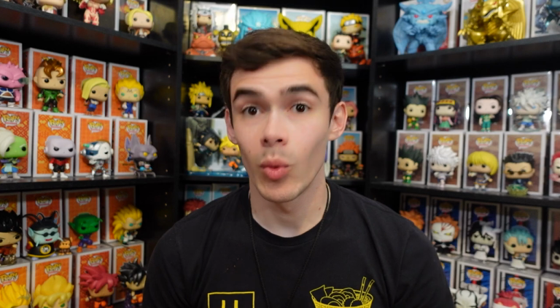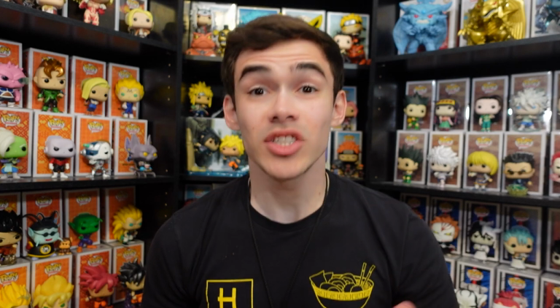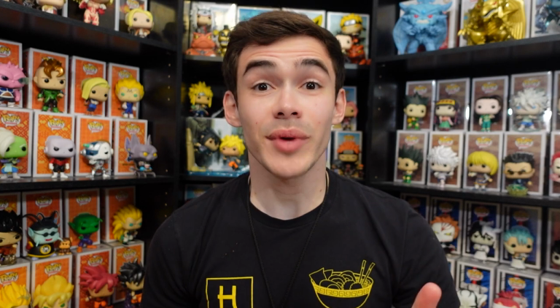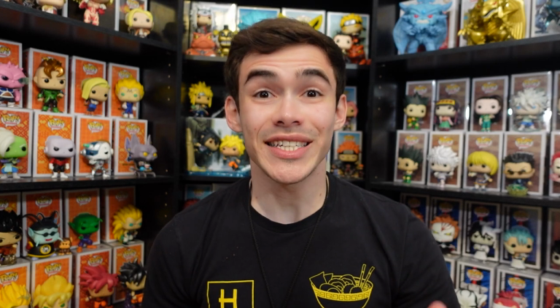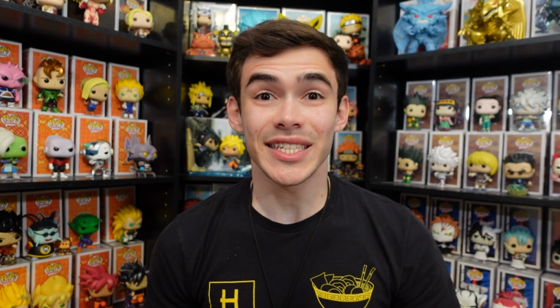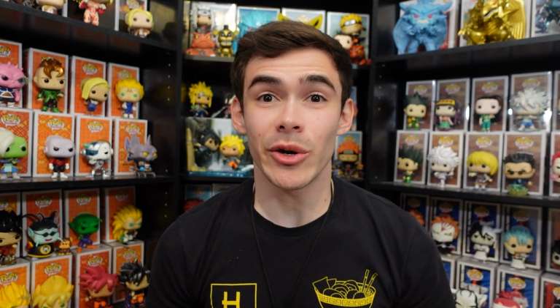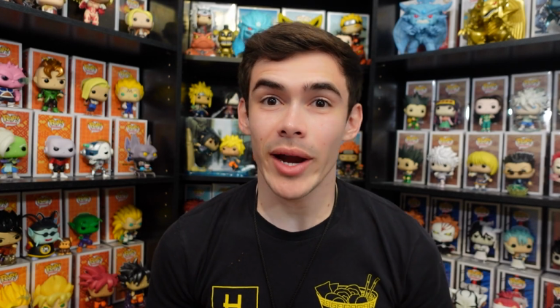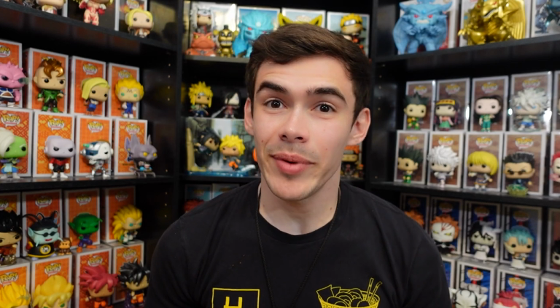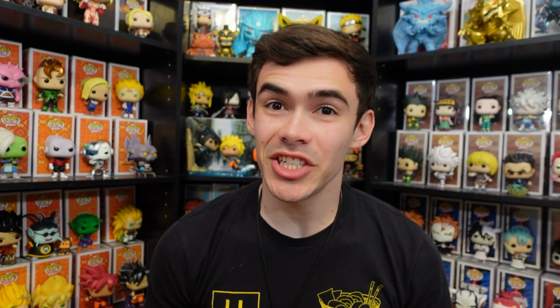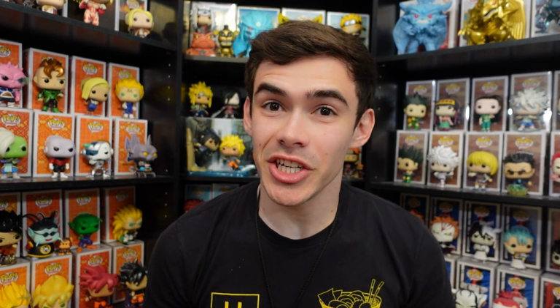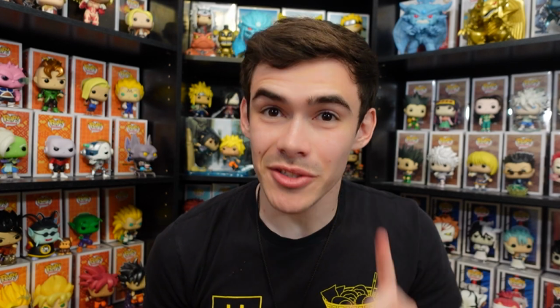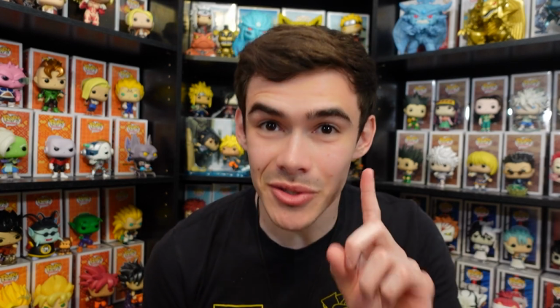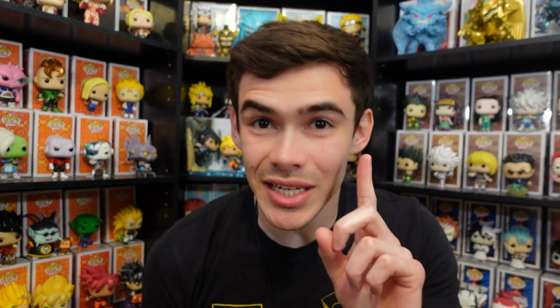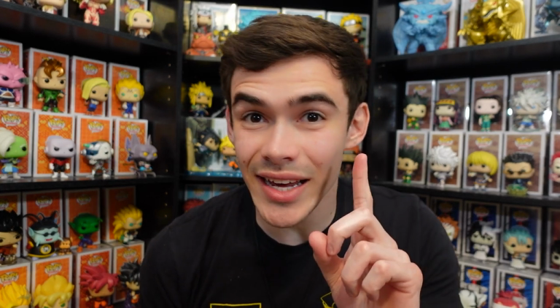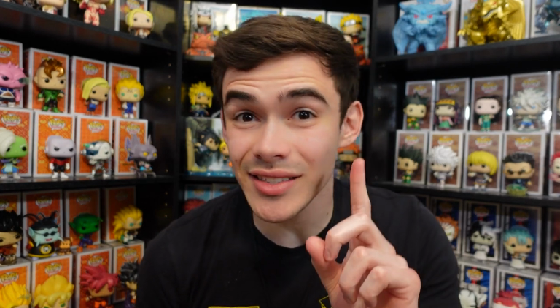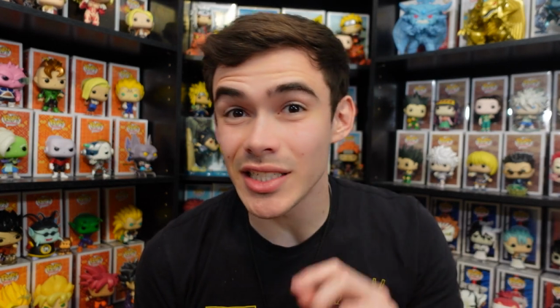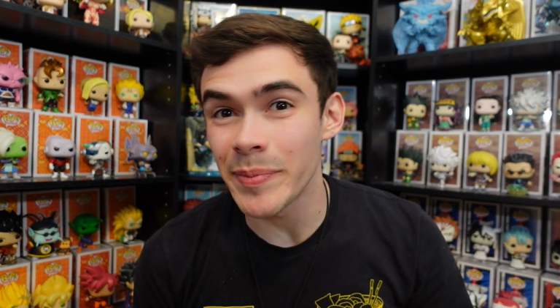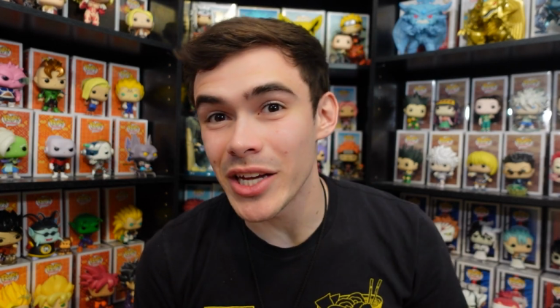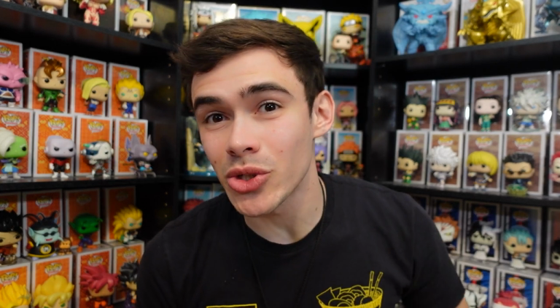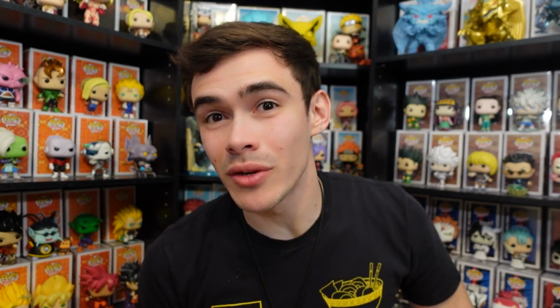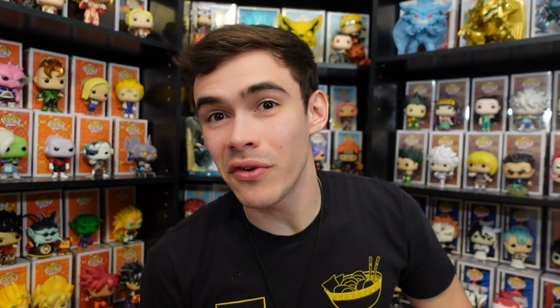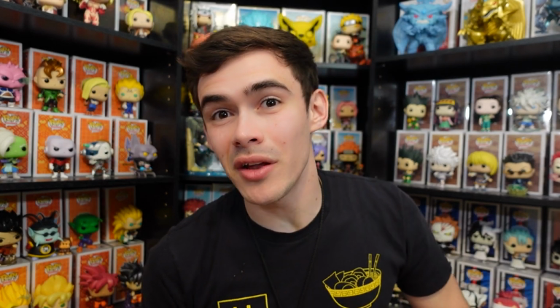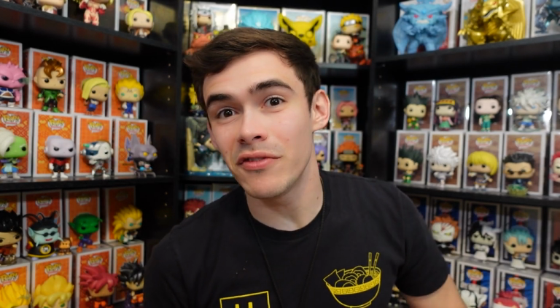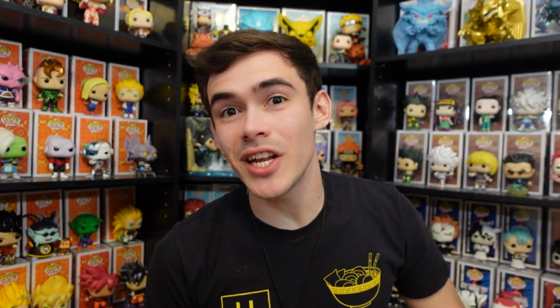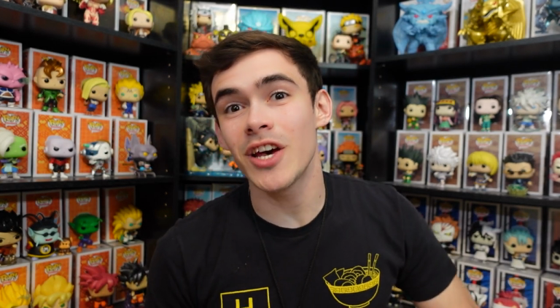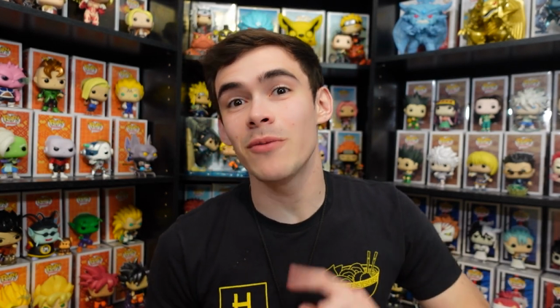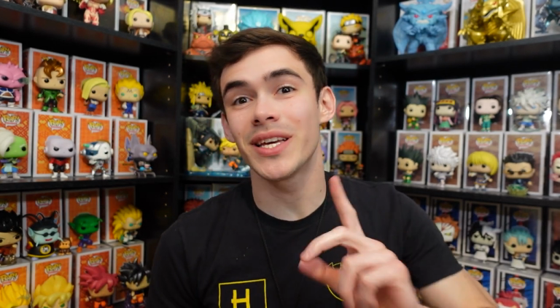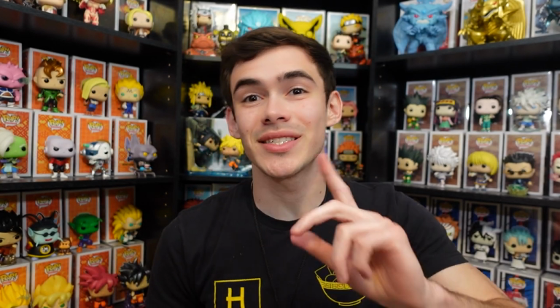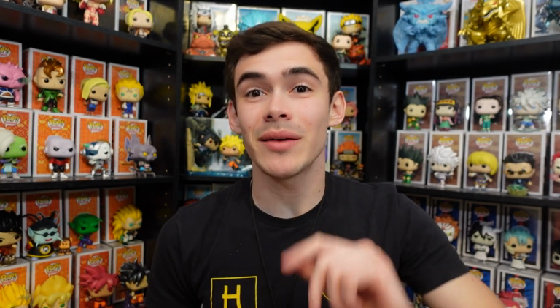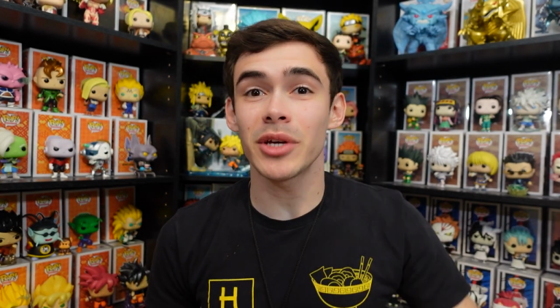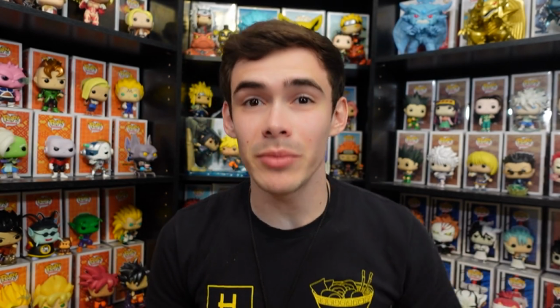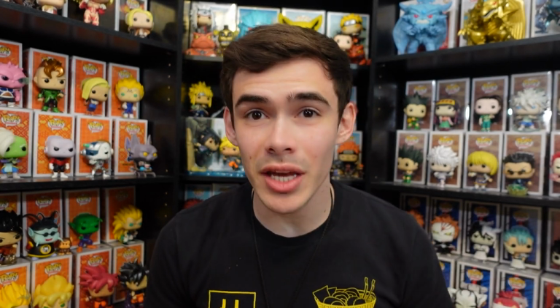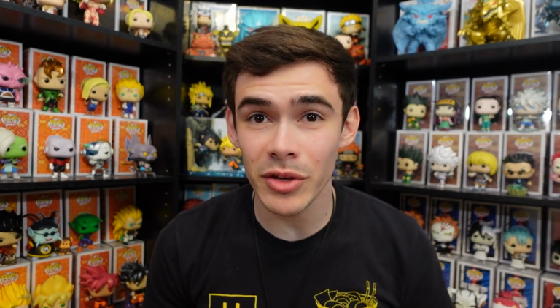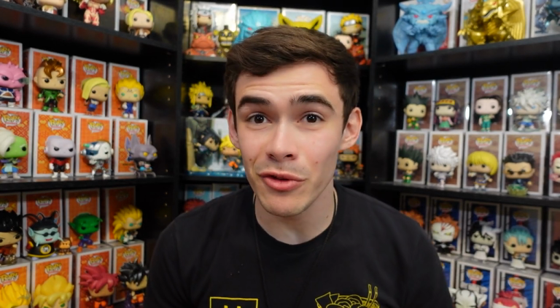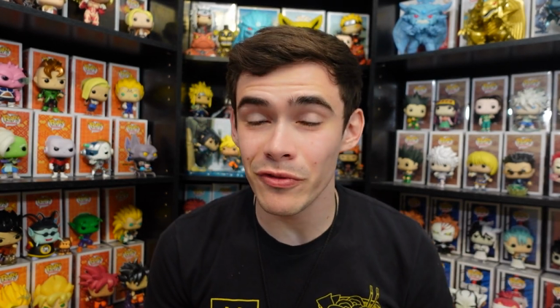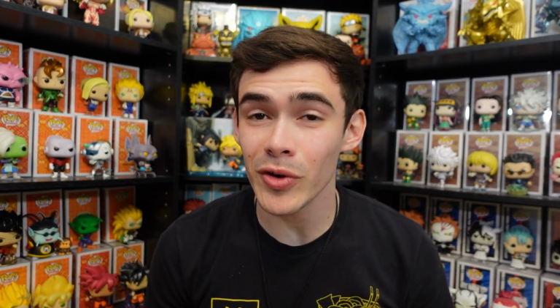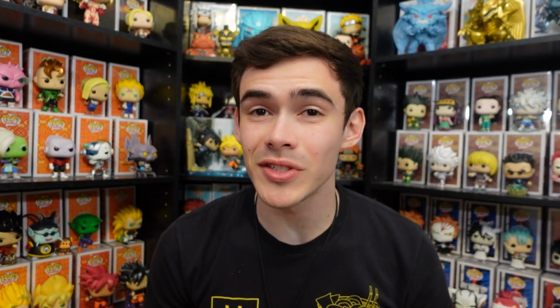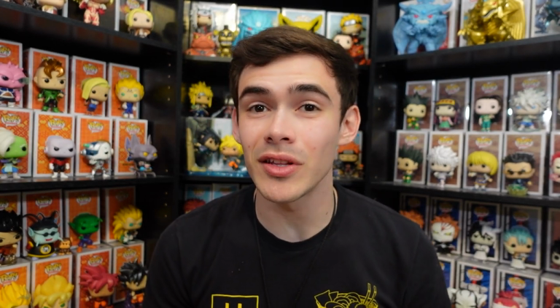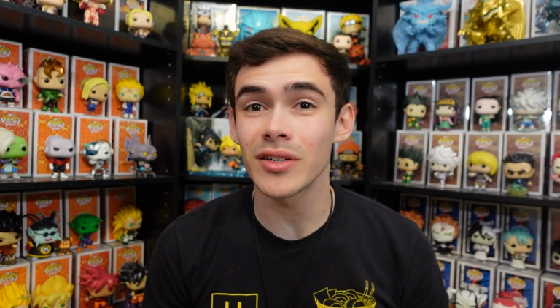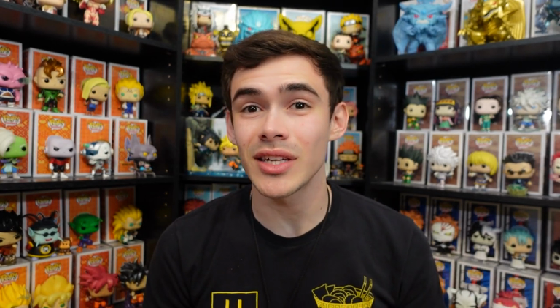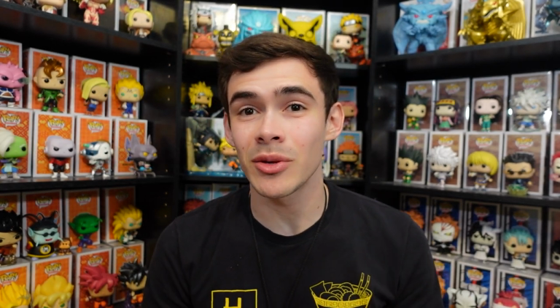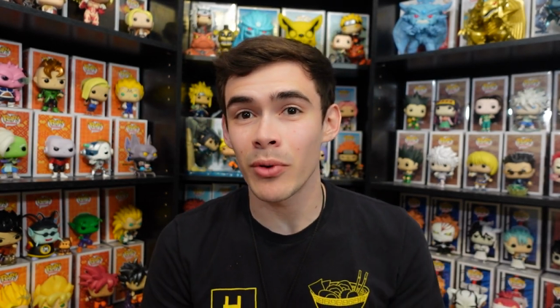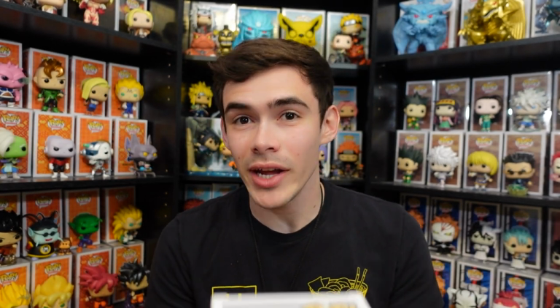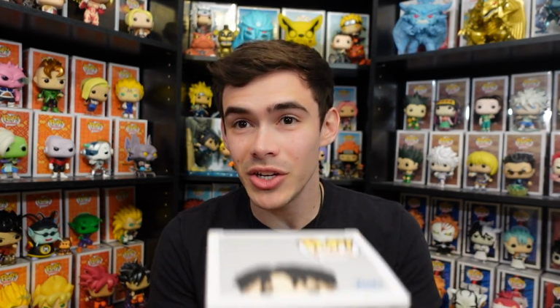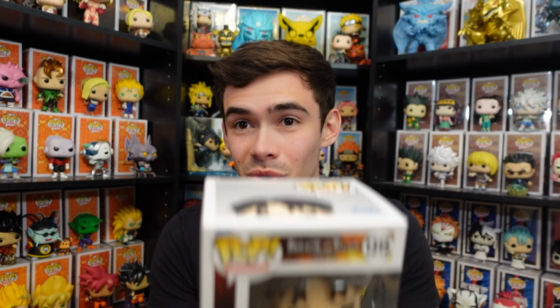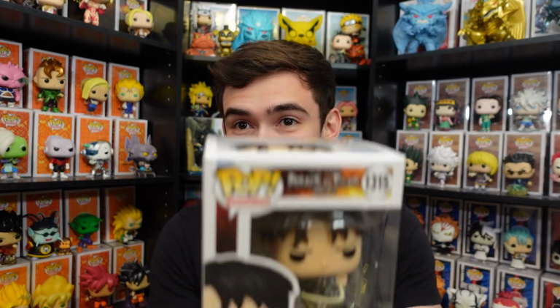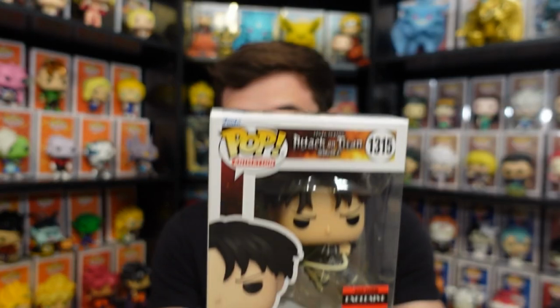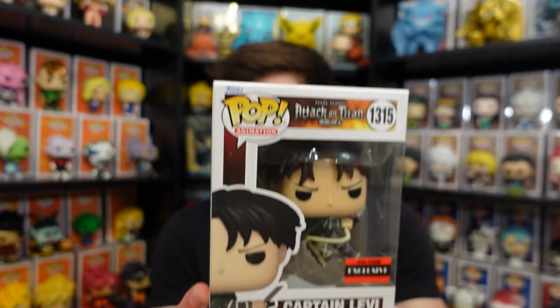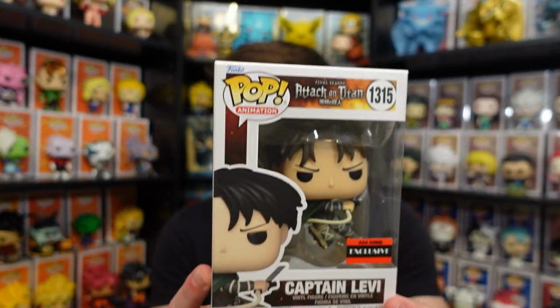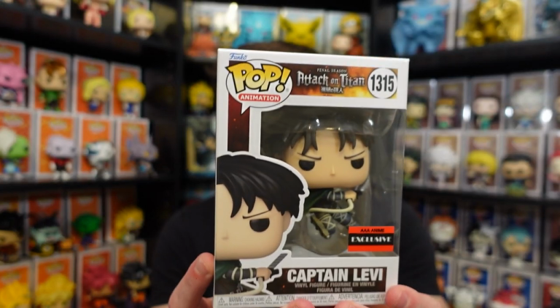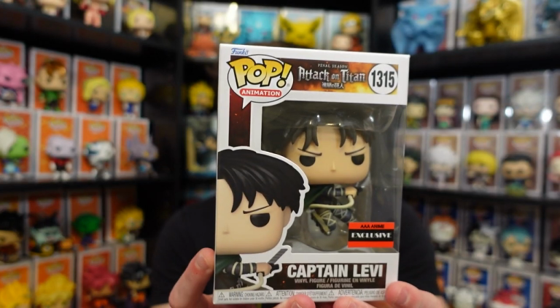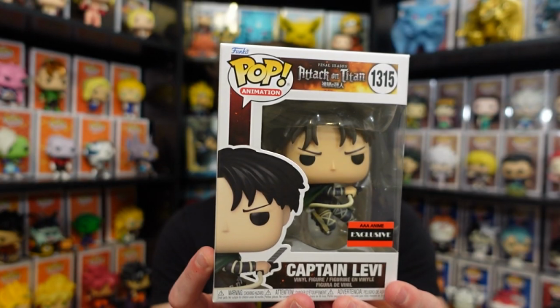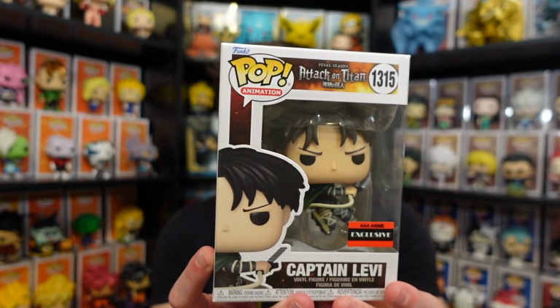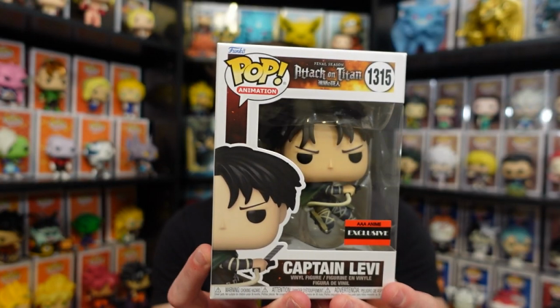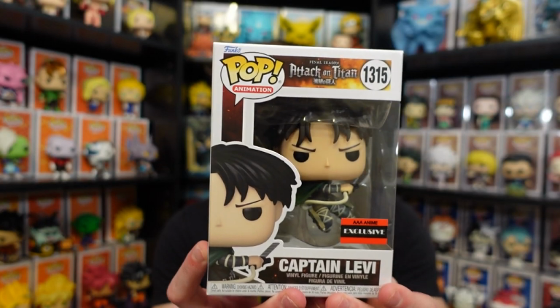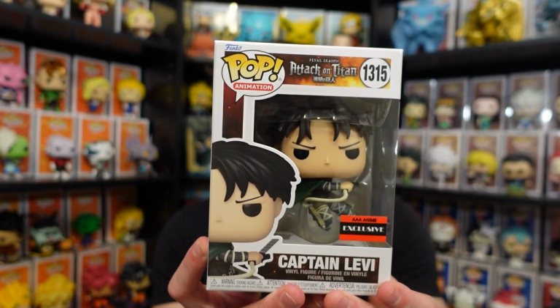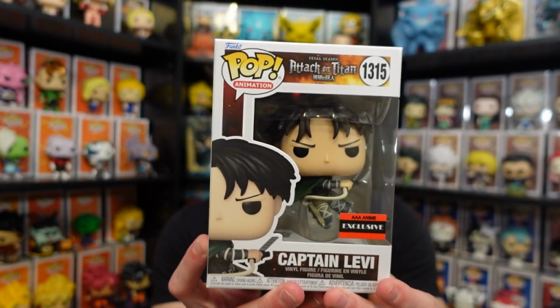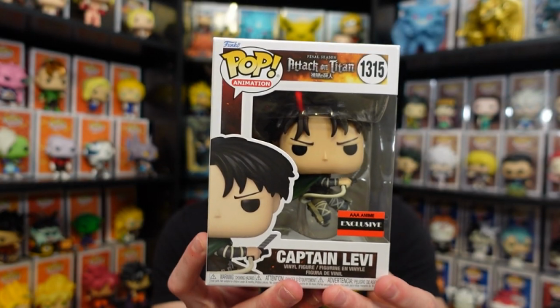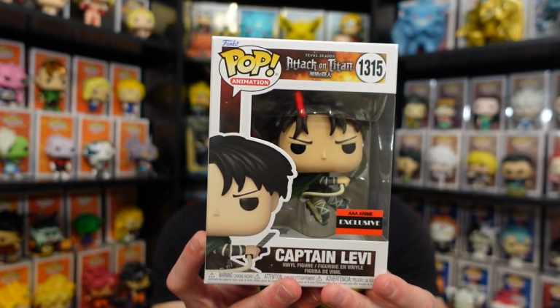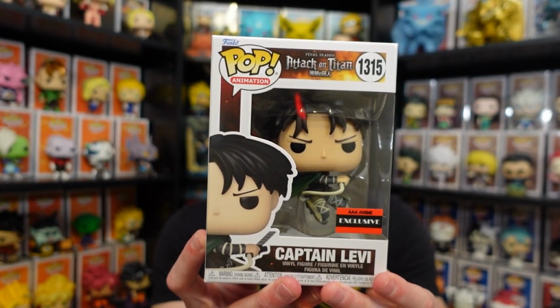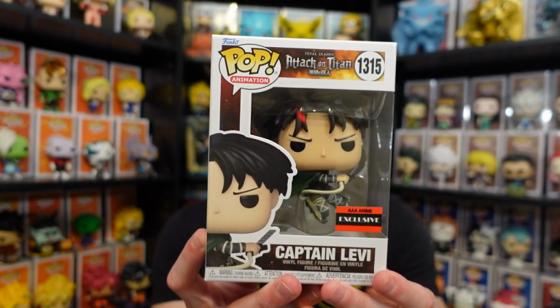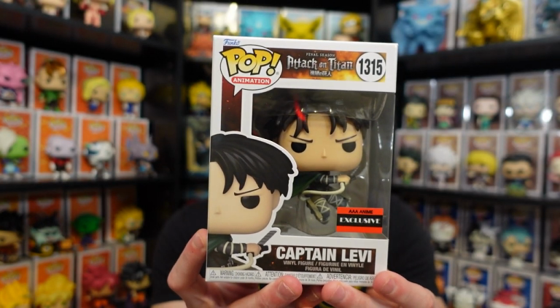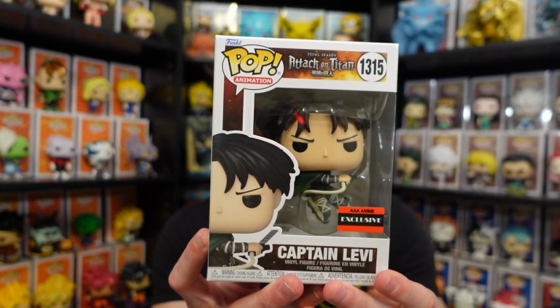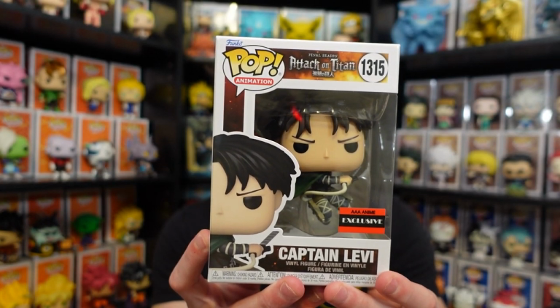What's up guys, SkittleRampage here. Today is a special and fun video because I'm going to be giving you first looks at the brand new Captain Levi exclusive Funko Pop.